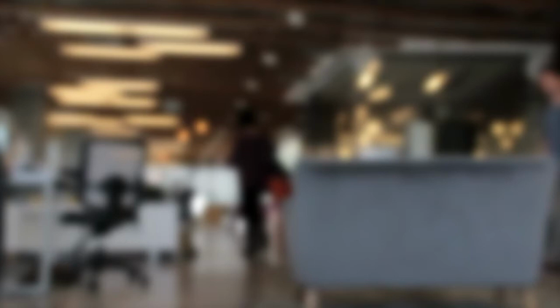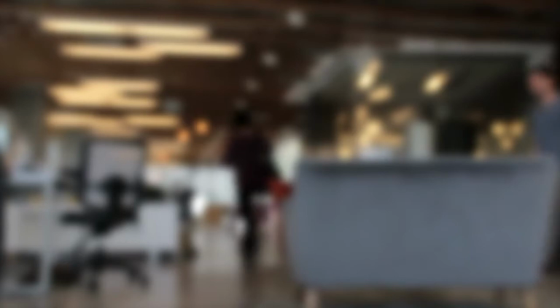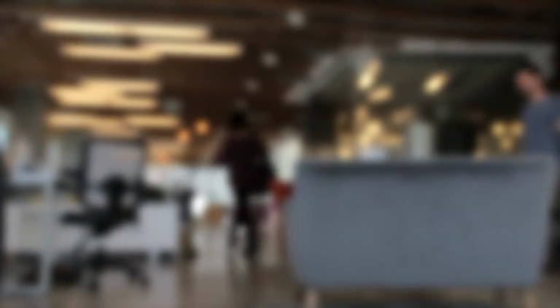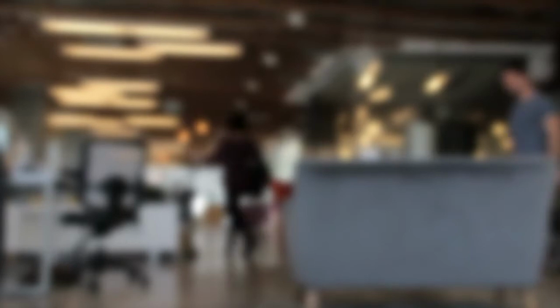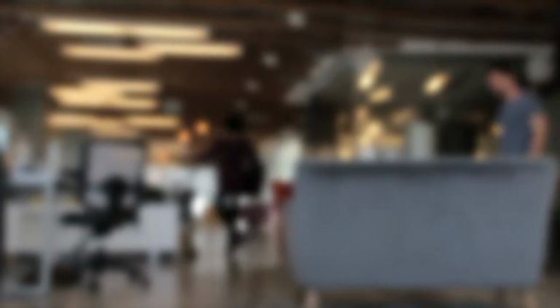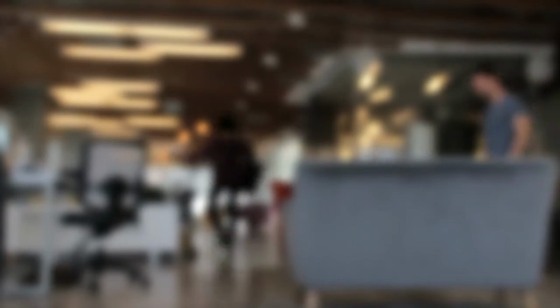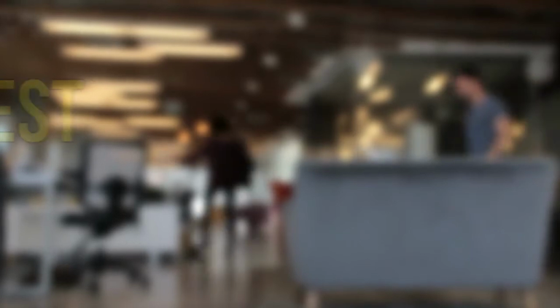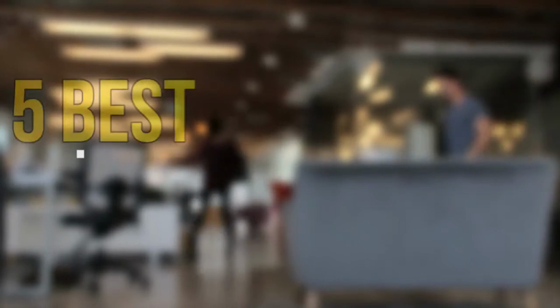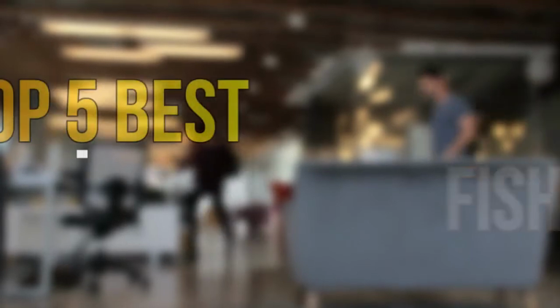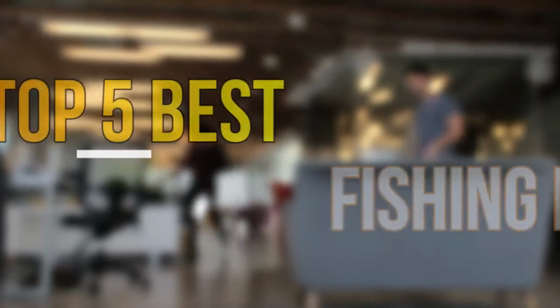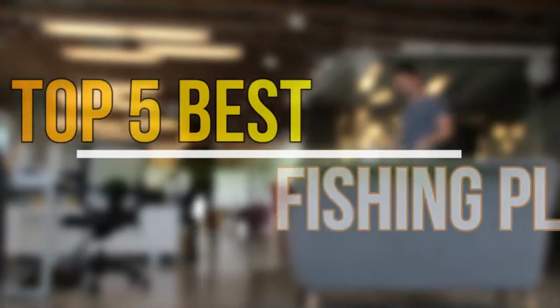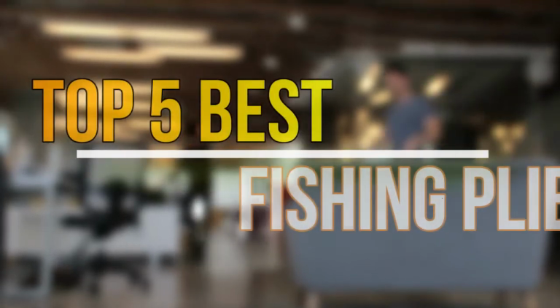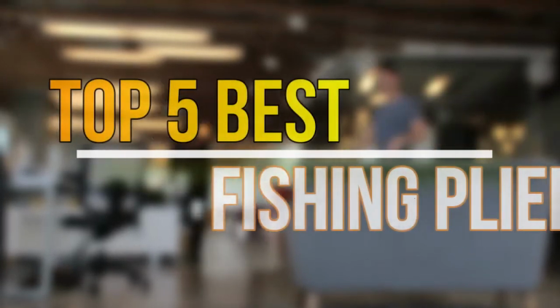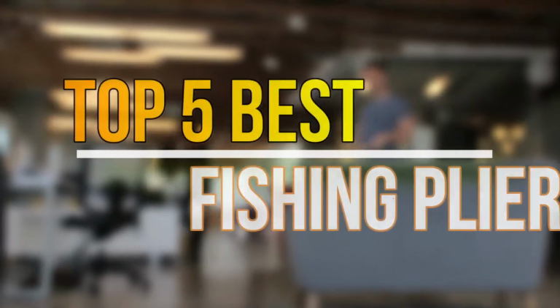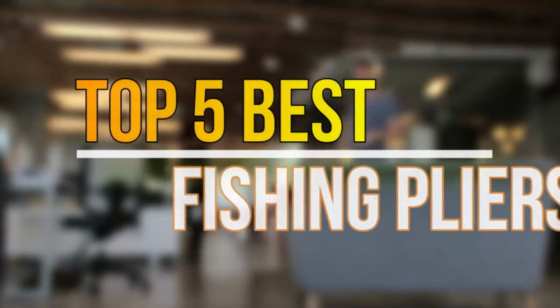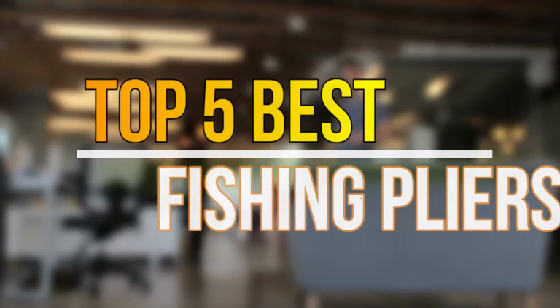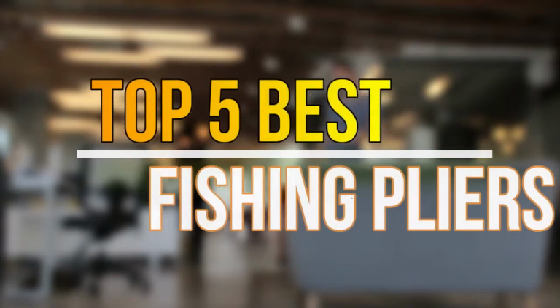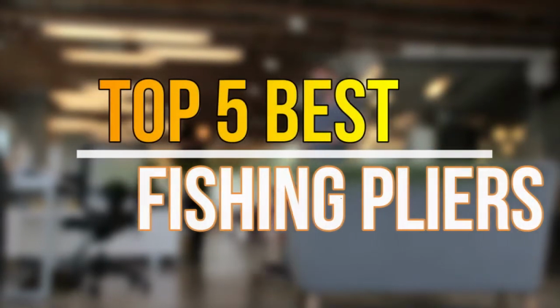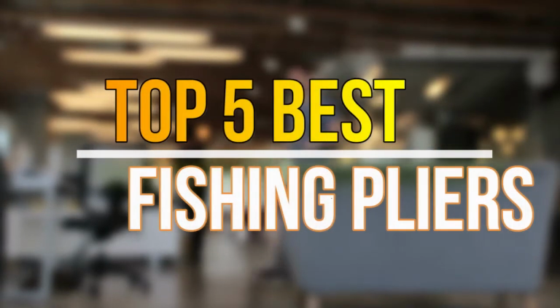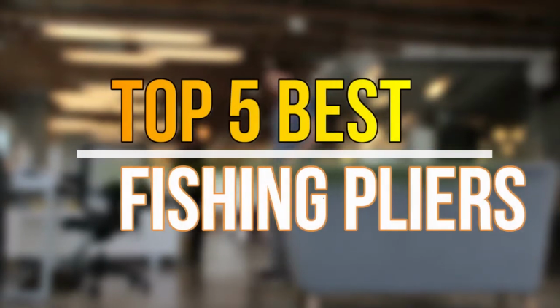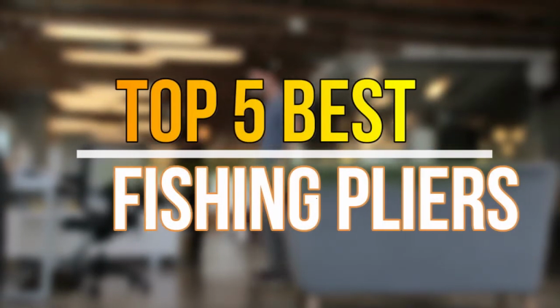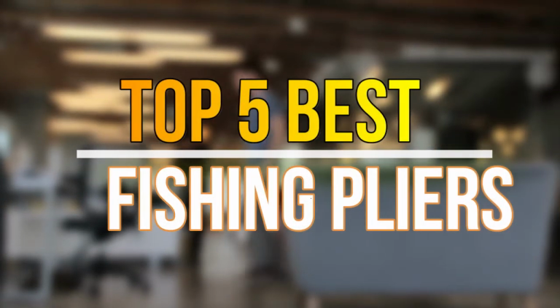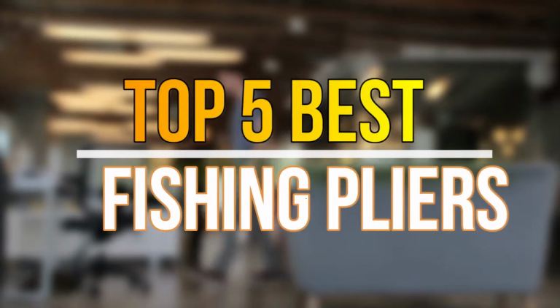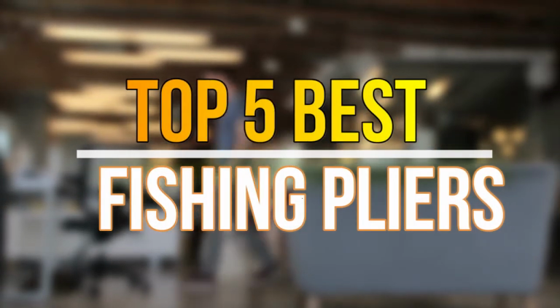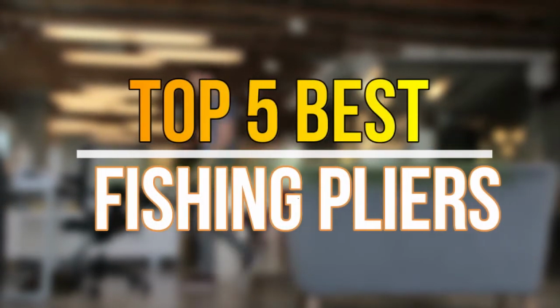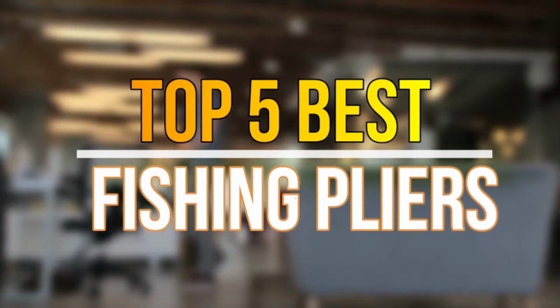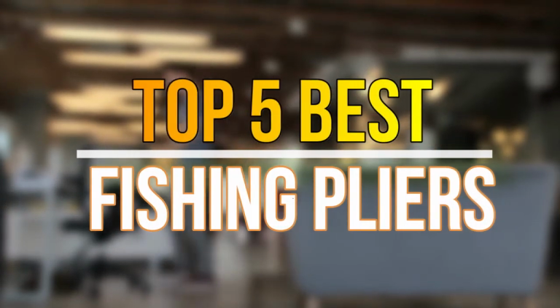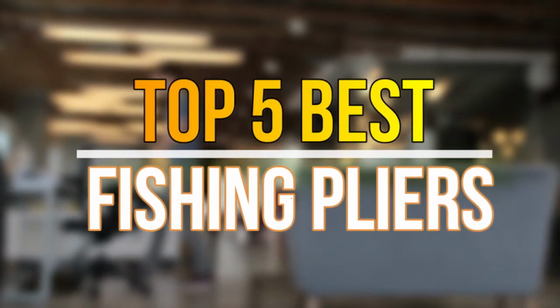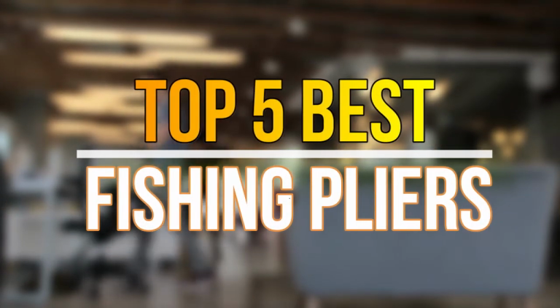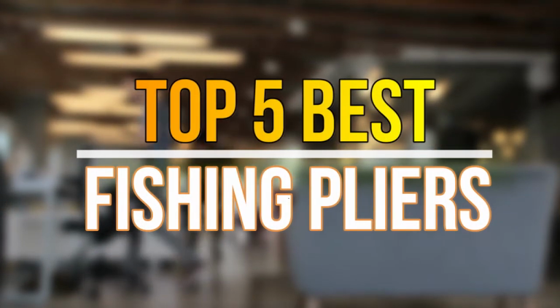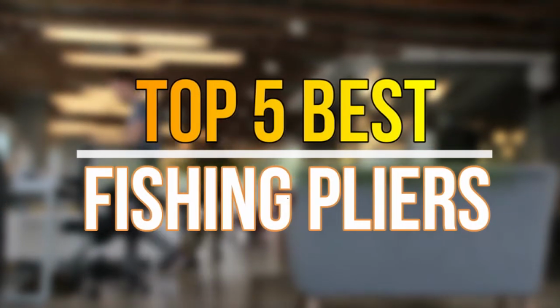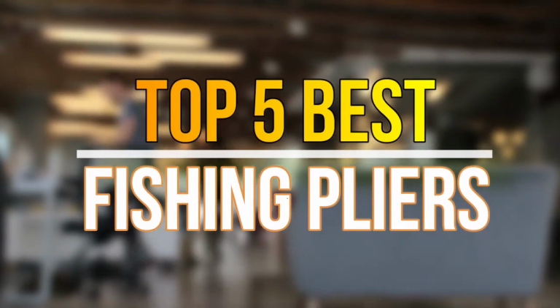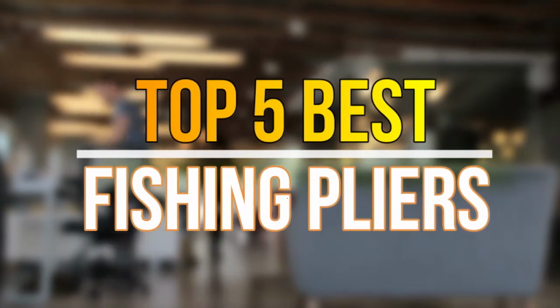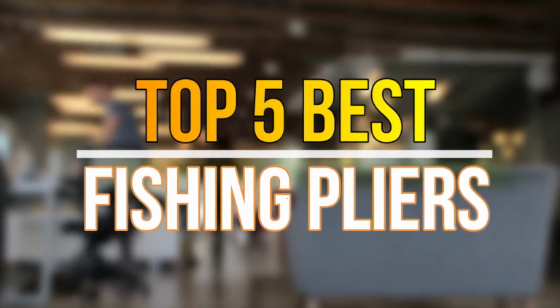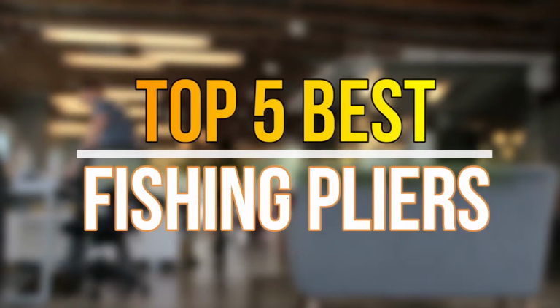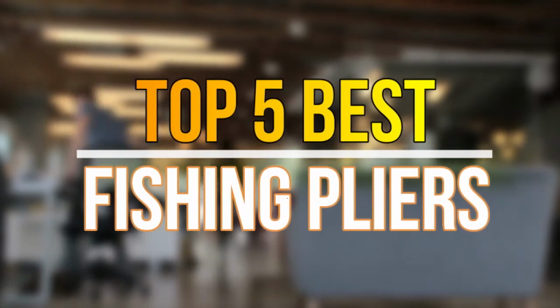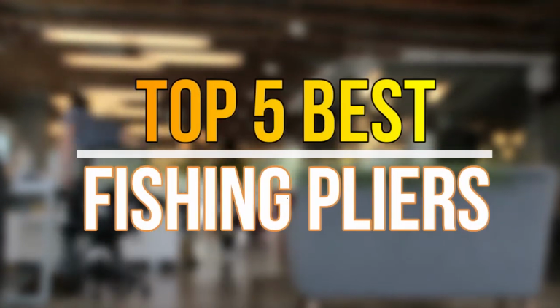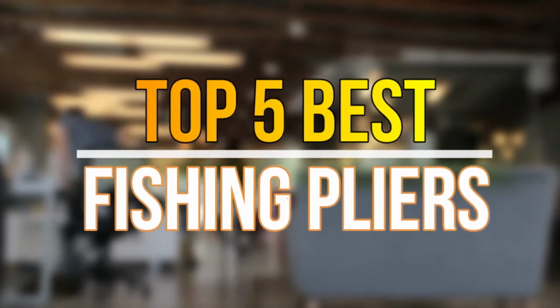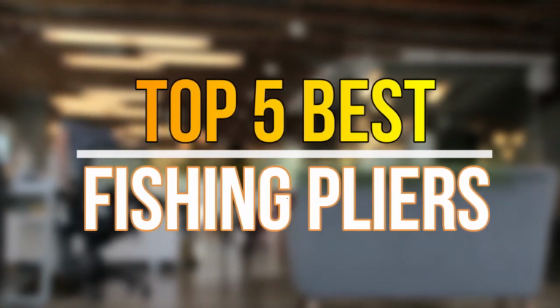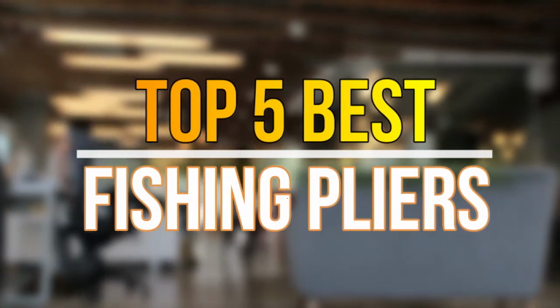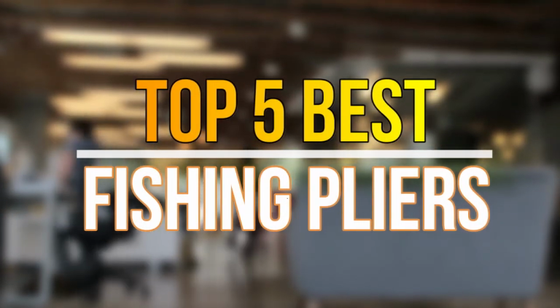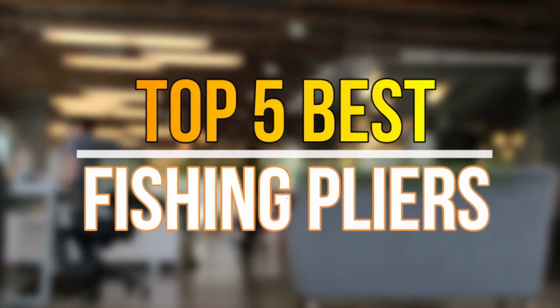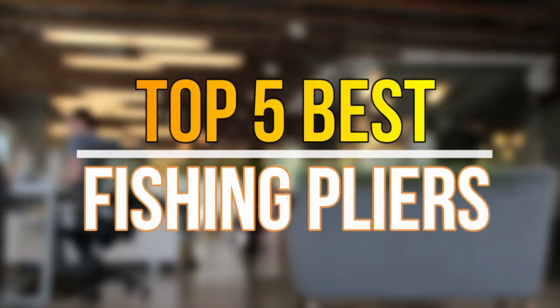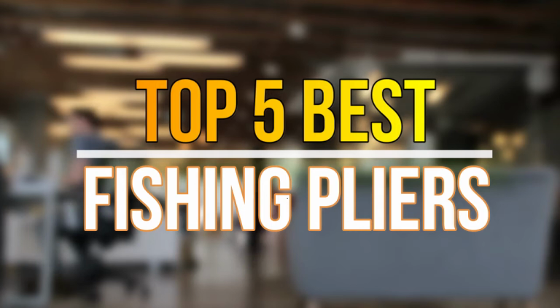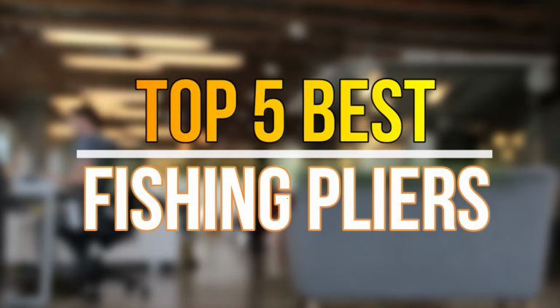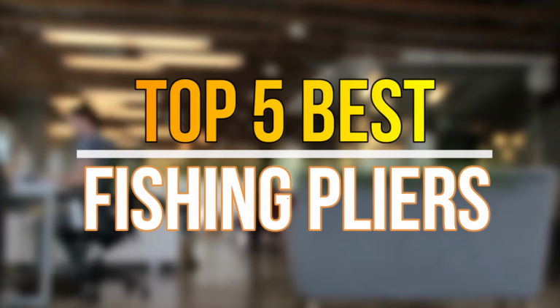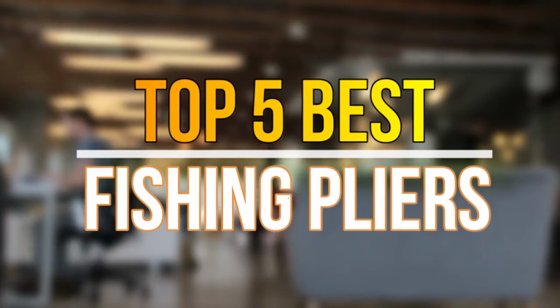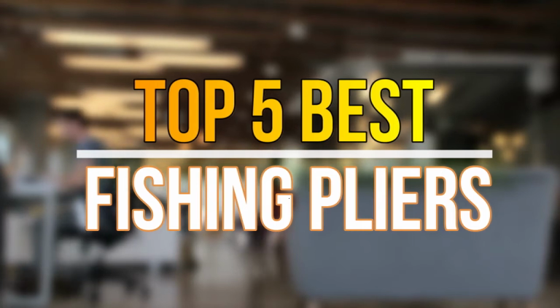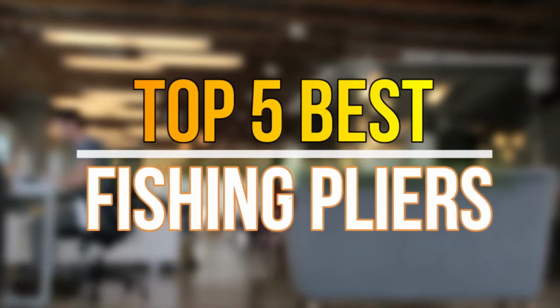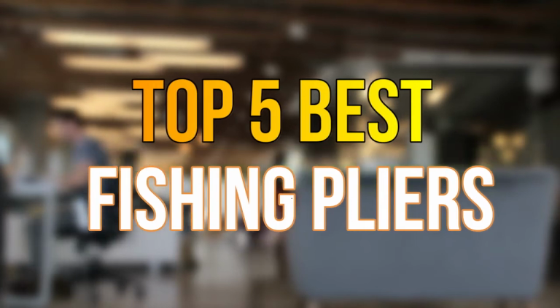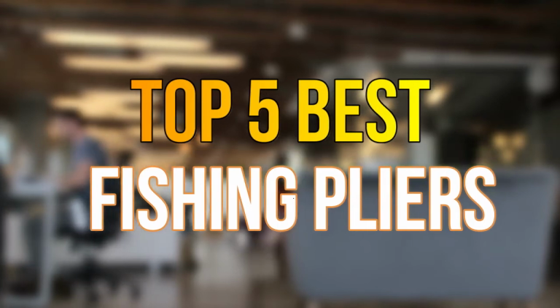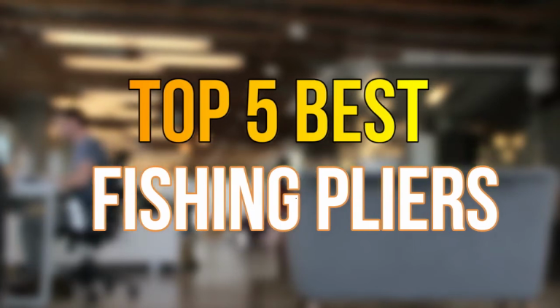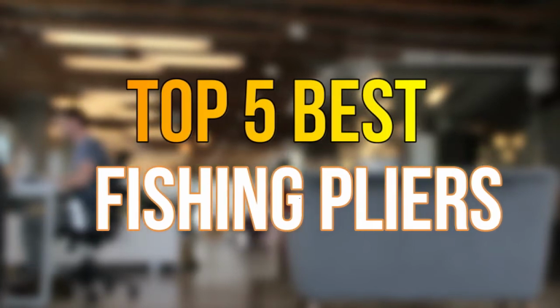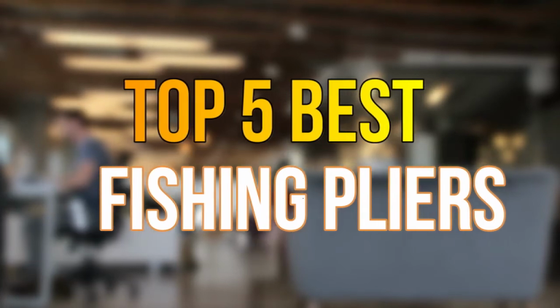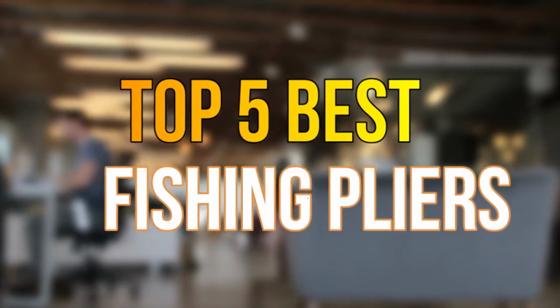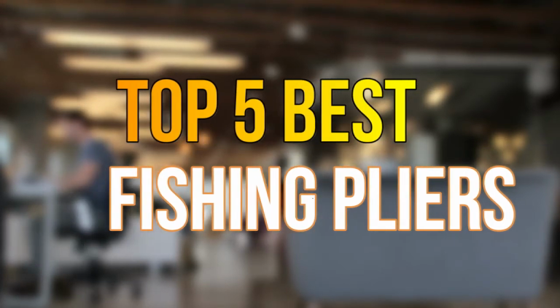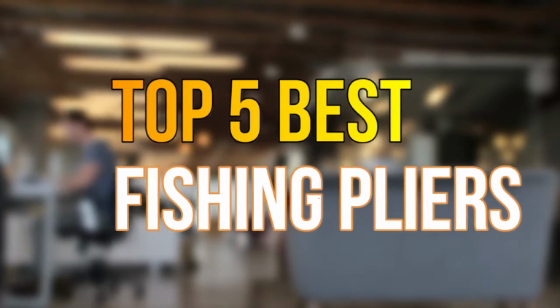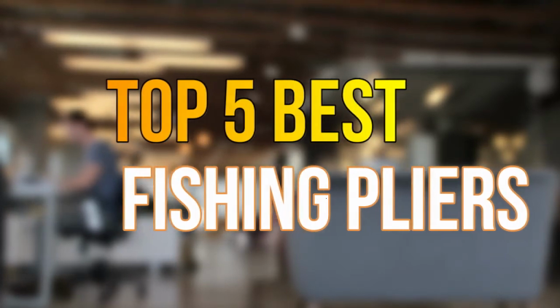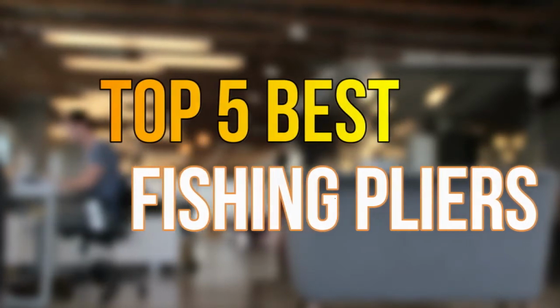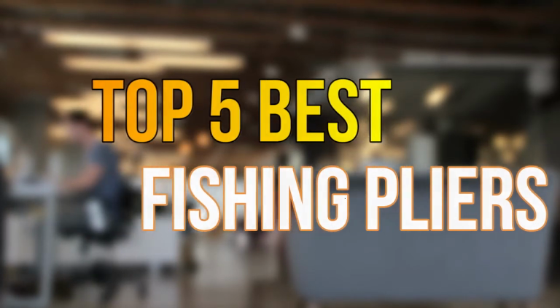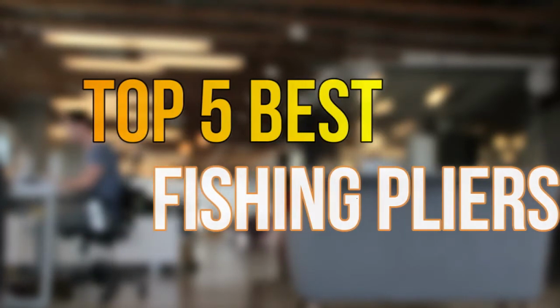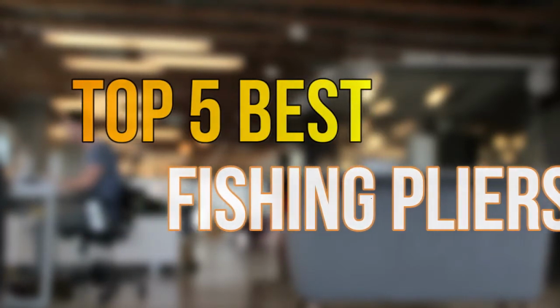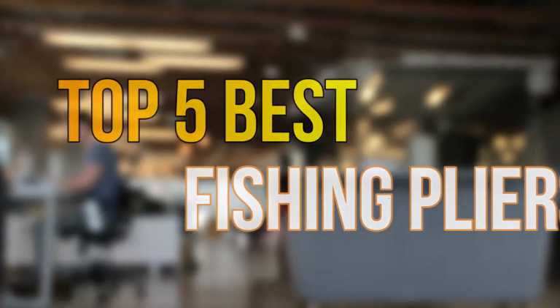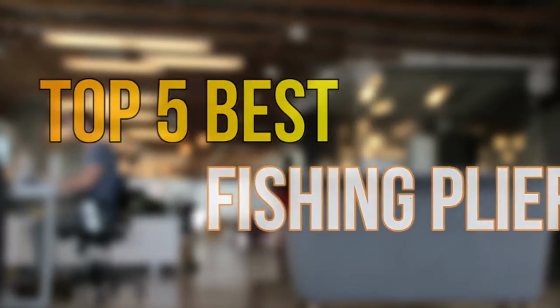Hello guys, today in this video we are going to help you to find out the best fishing pliers in market. Let's get started with the list.